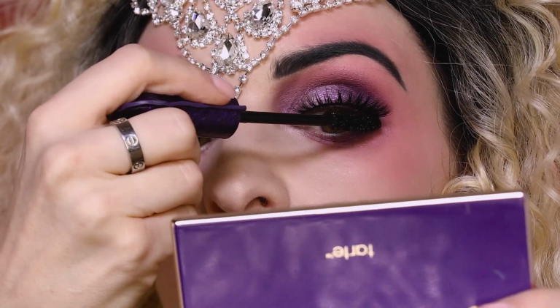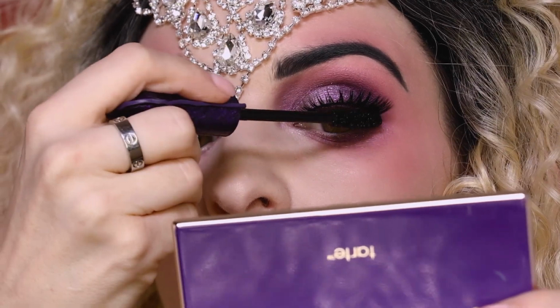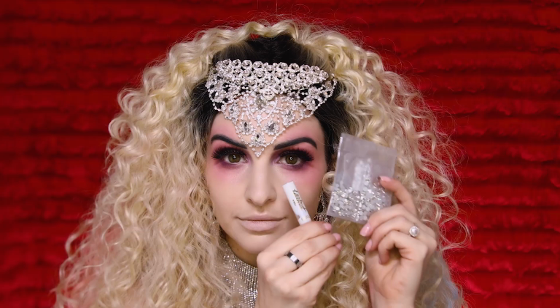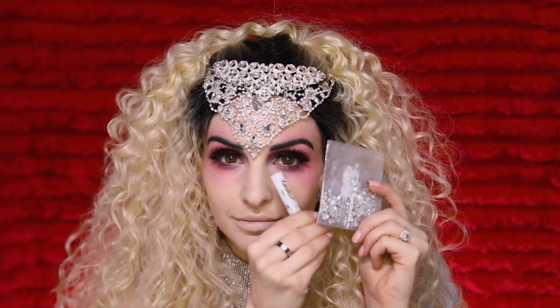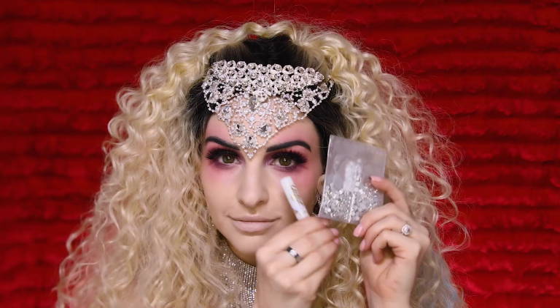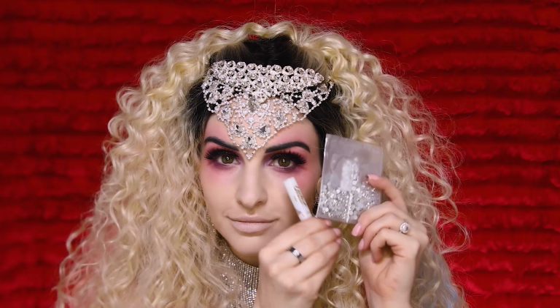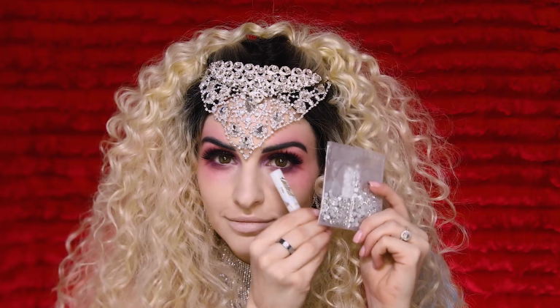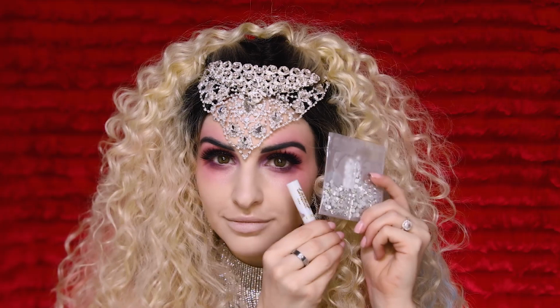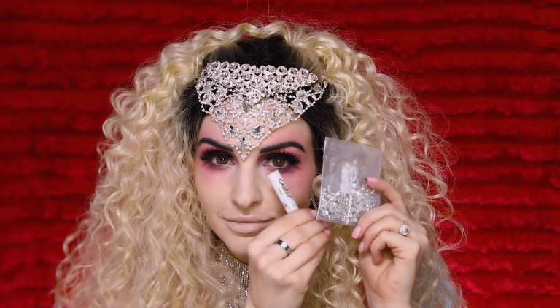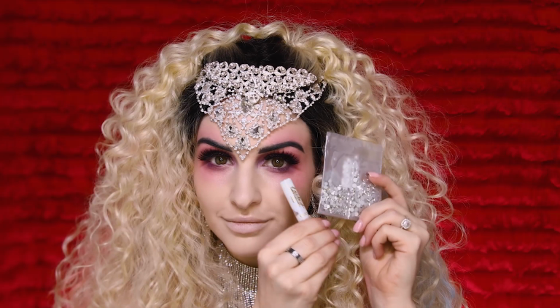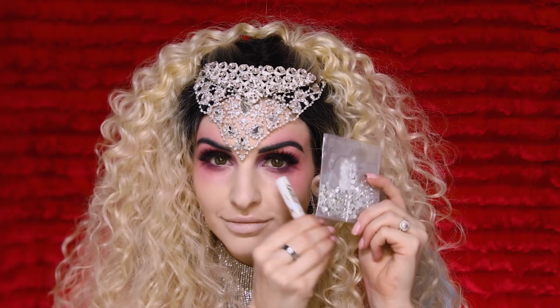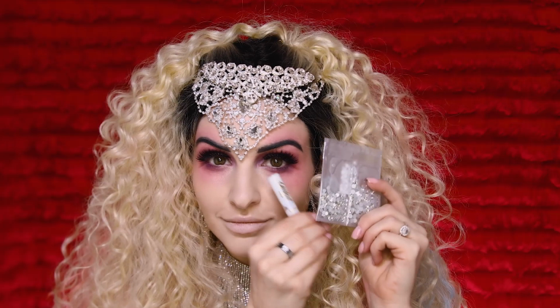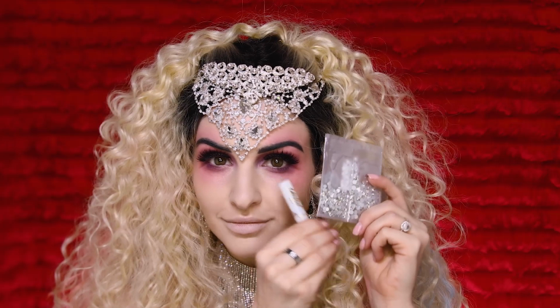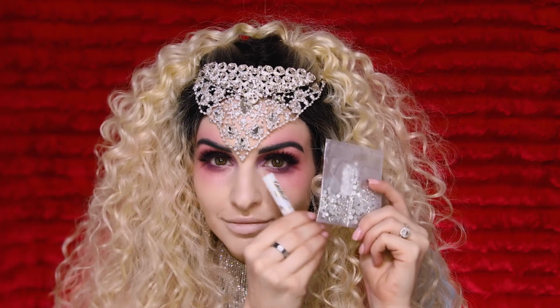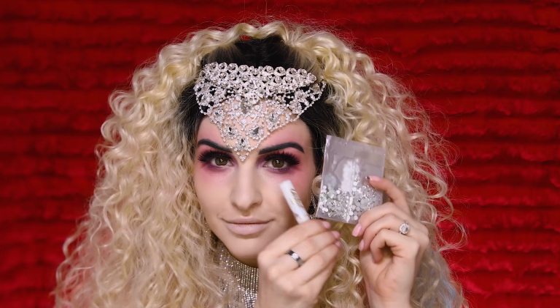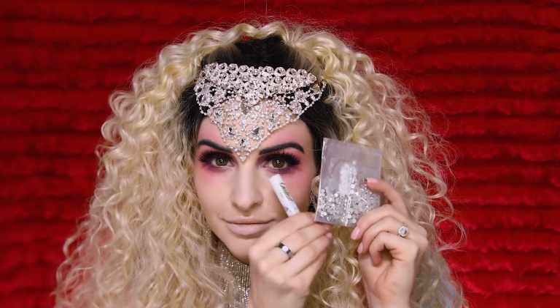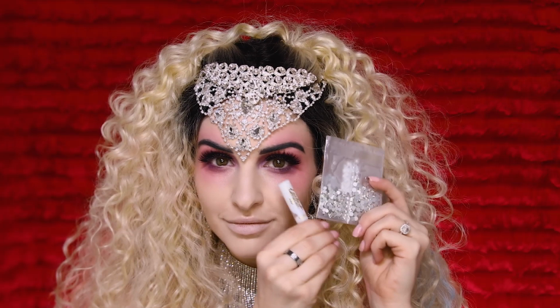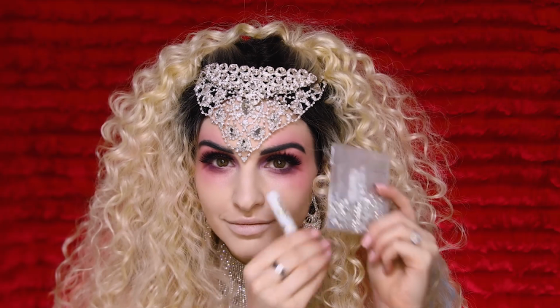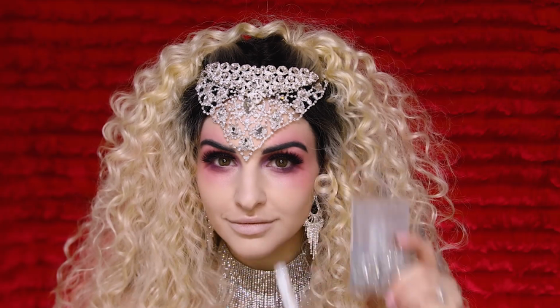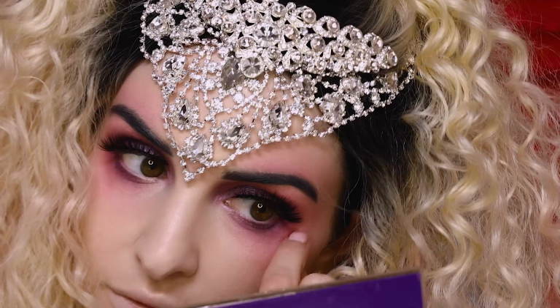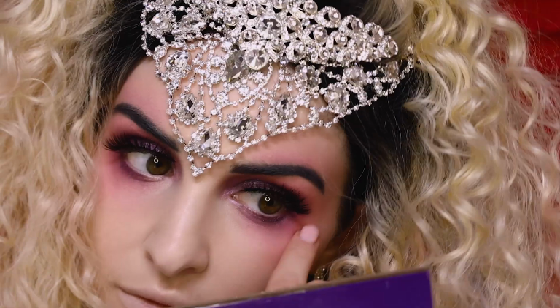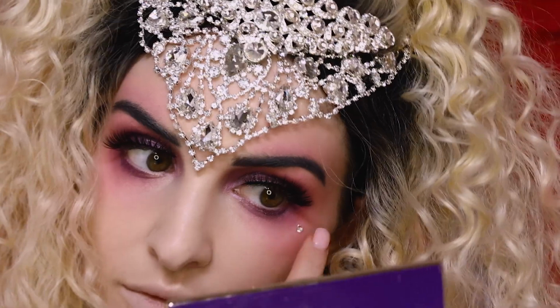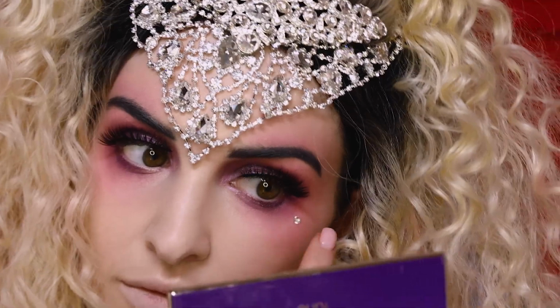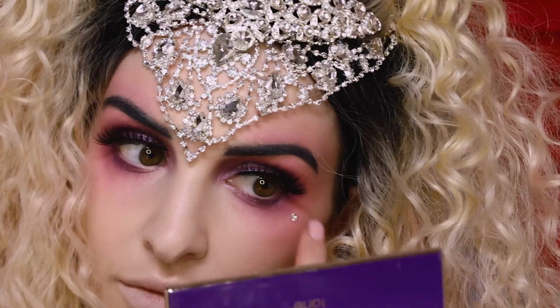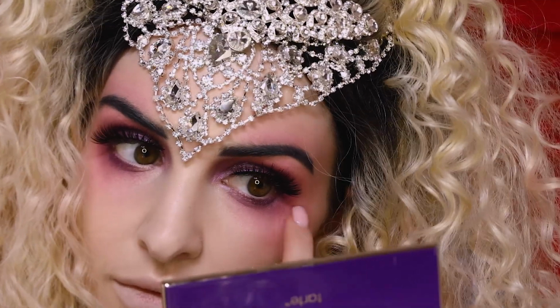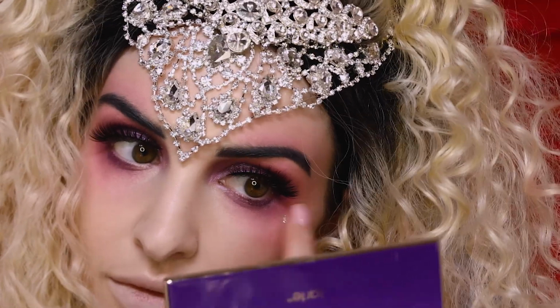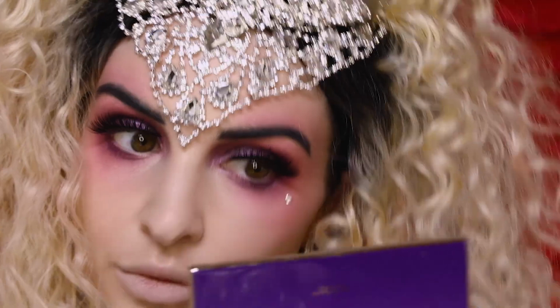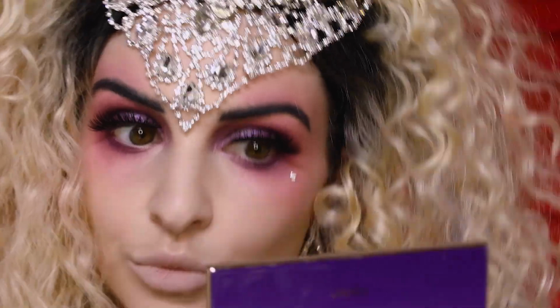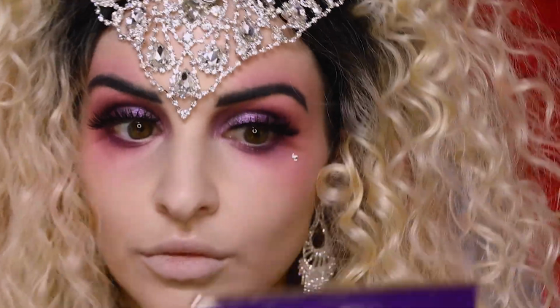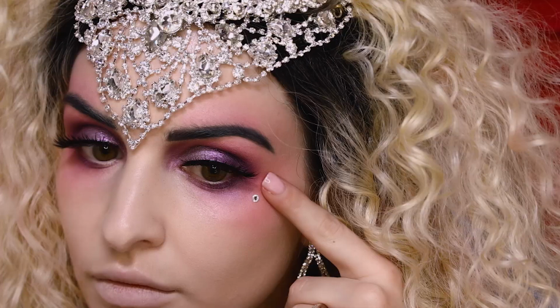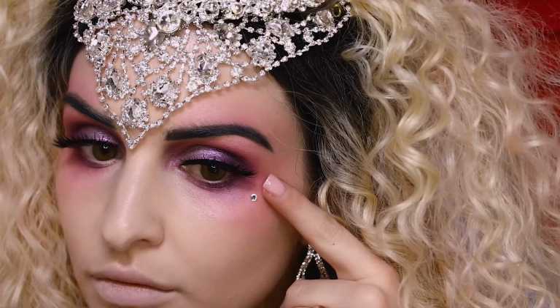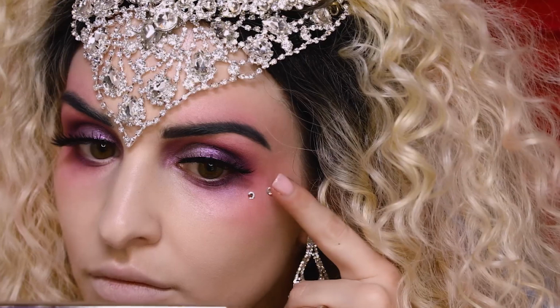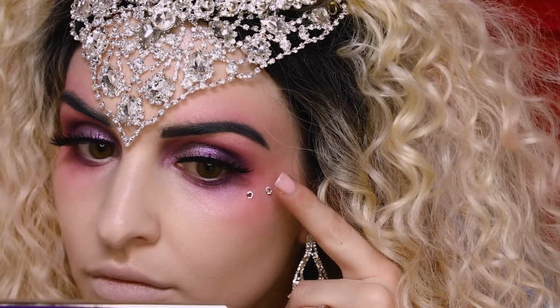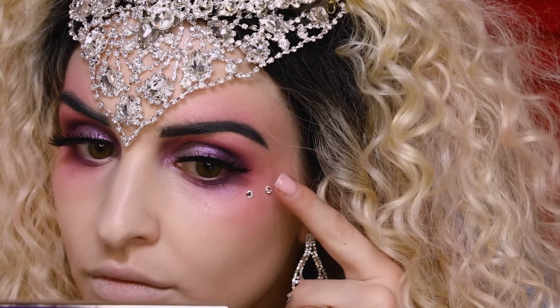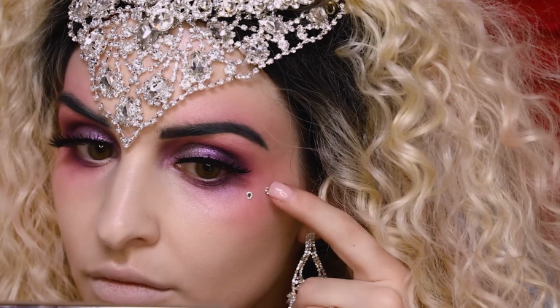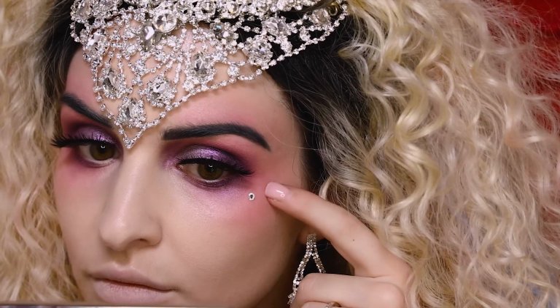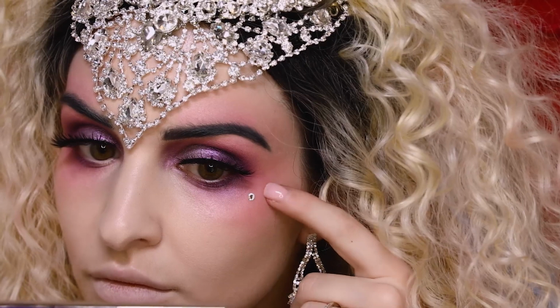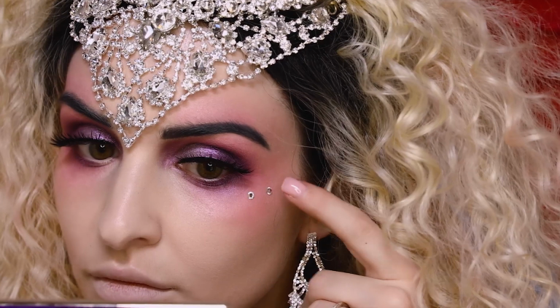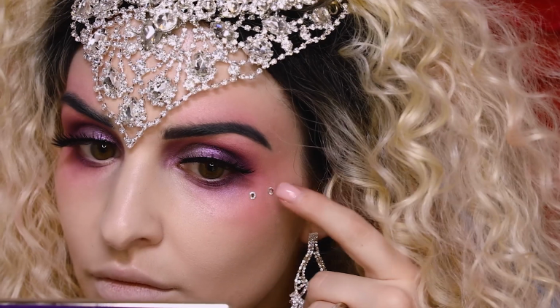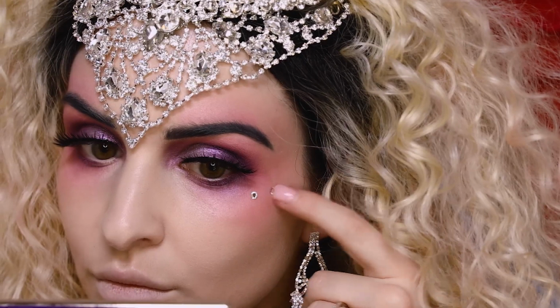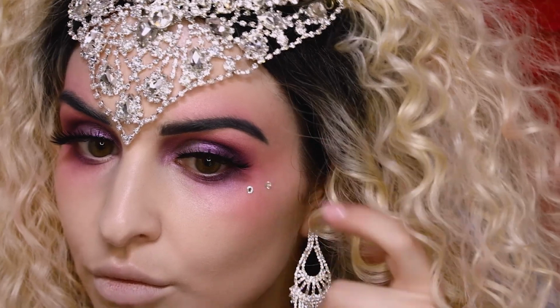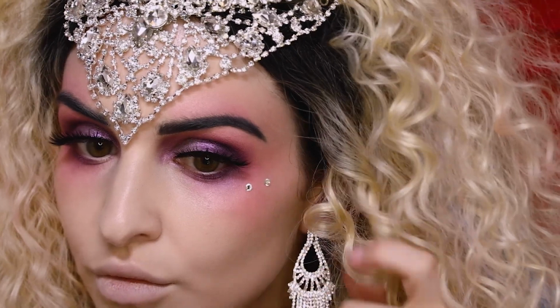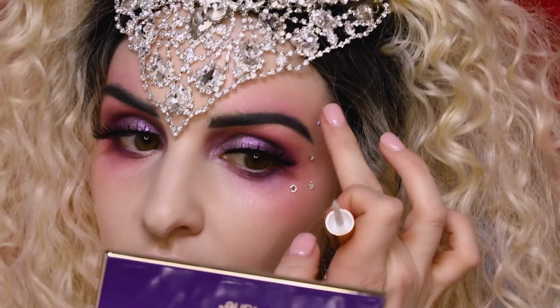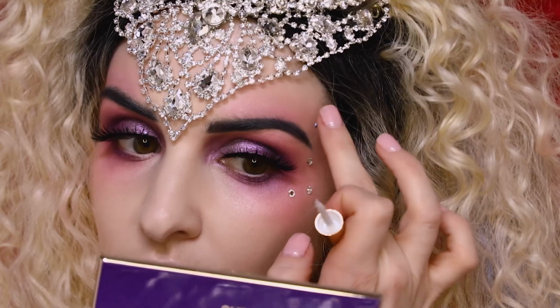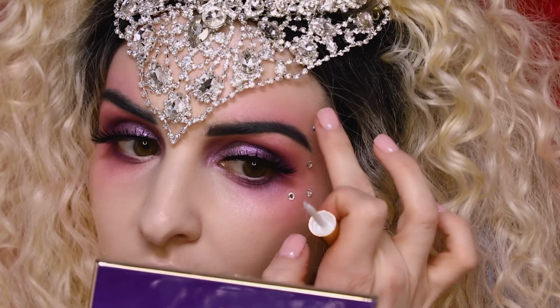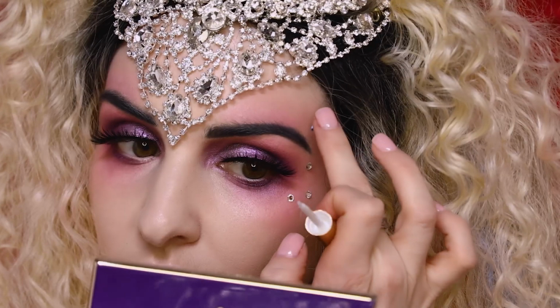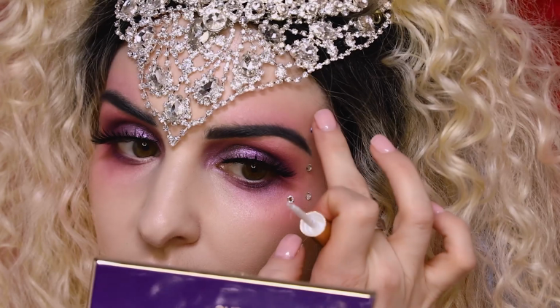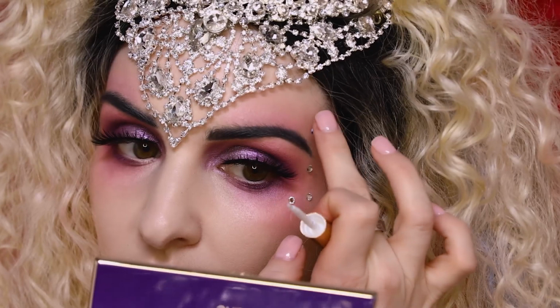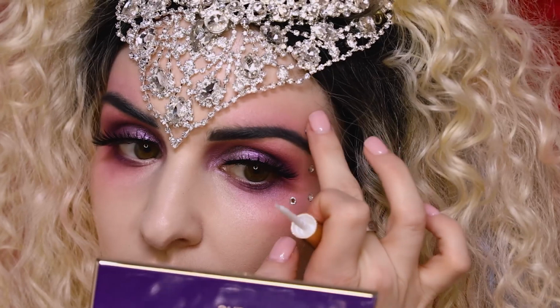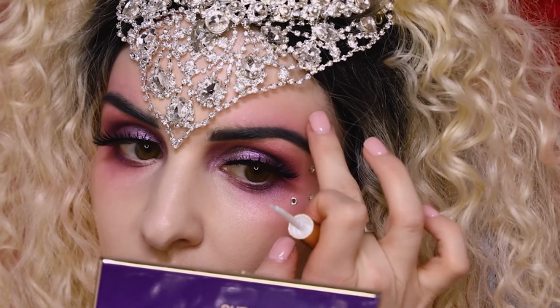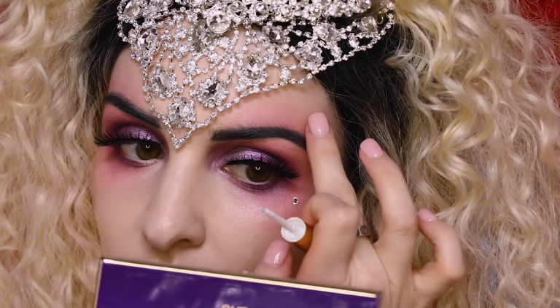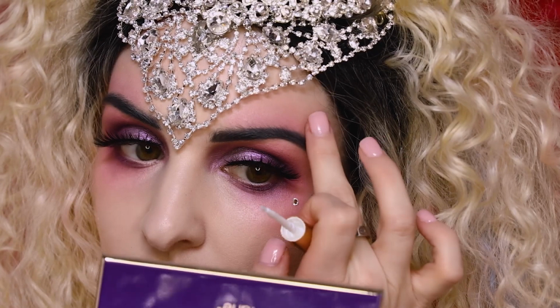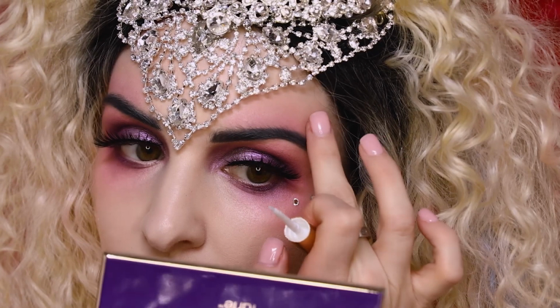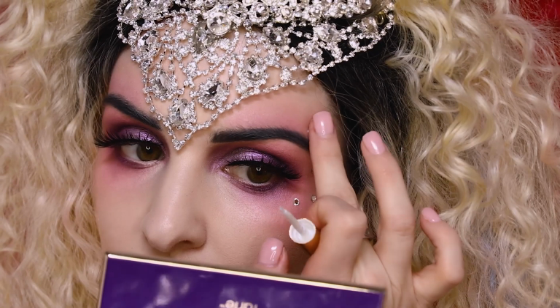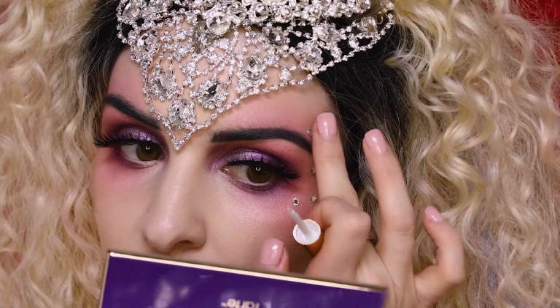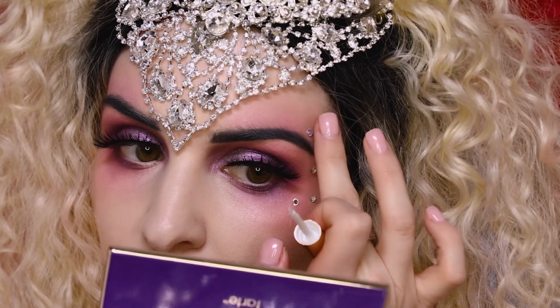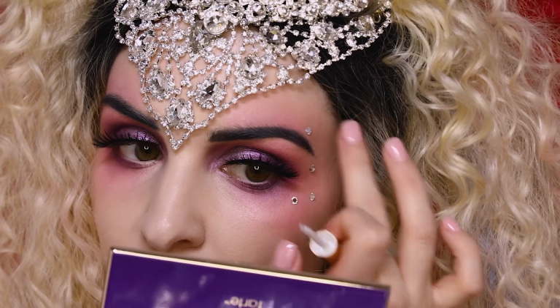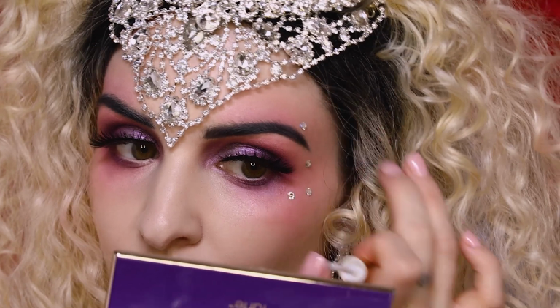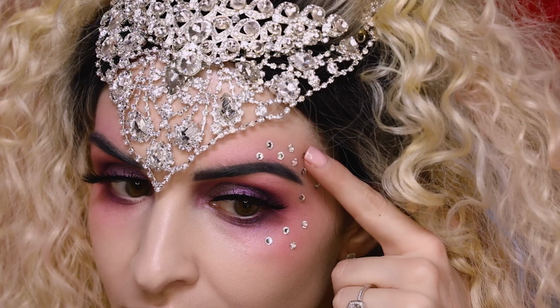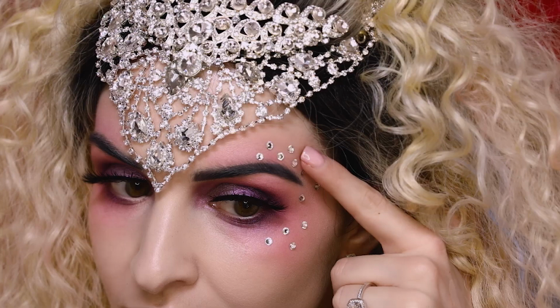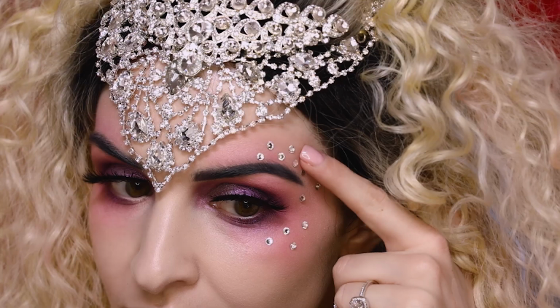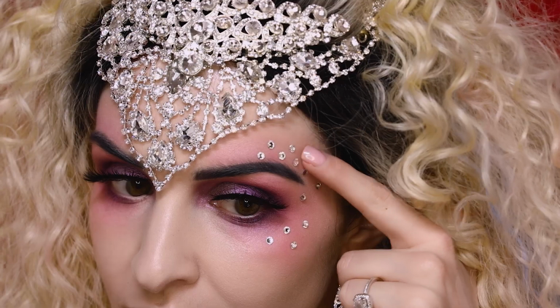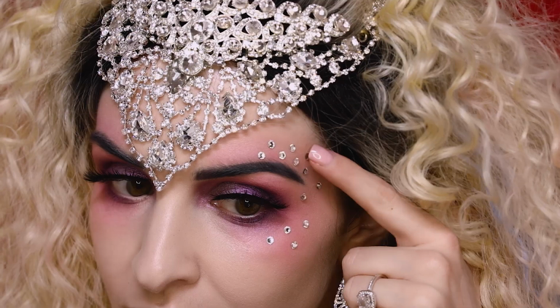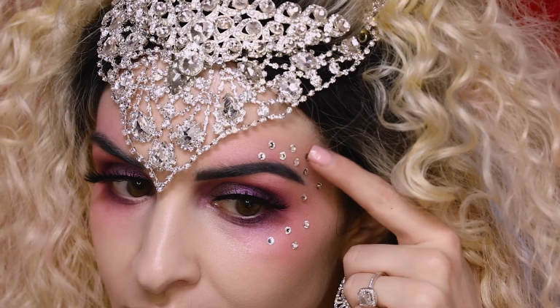Now I'm taking some gems I ordered on Amazon and using our Tartus Pro Lash Adhesive to pop these on right around the eye area and above the brow.